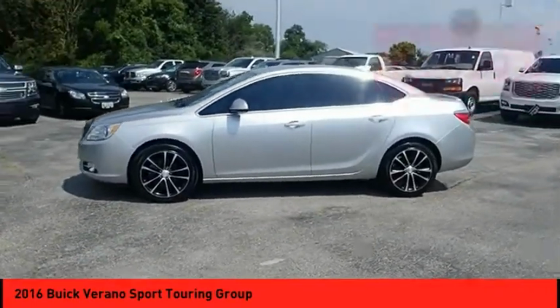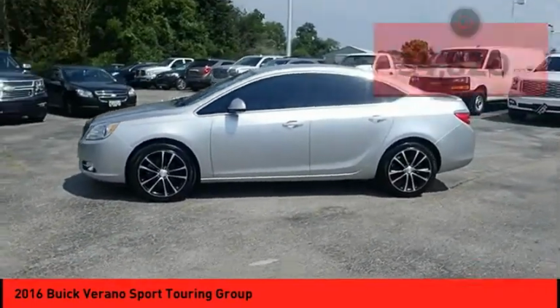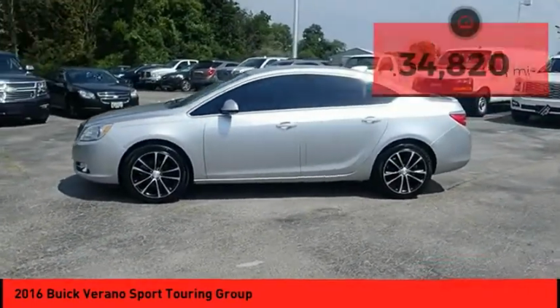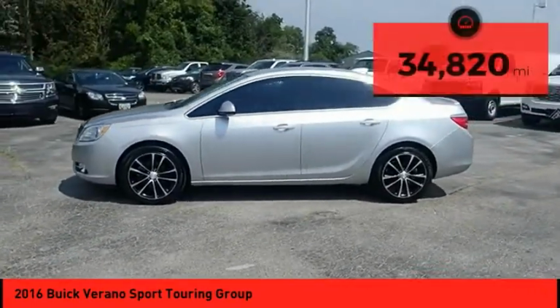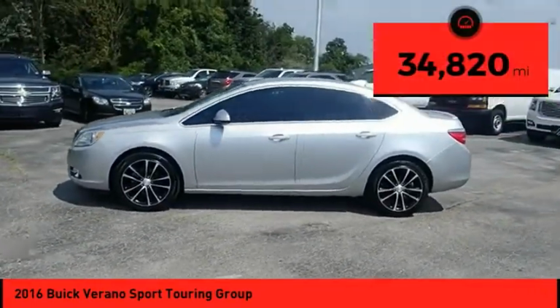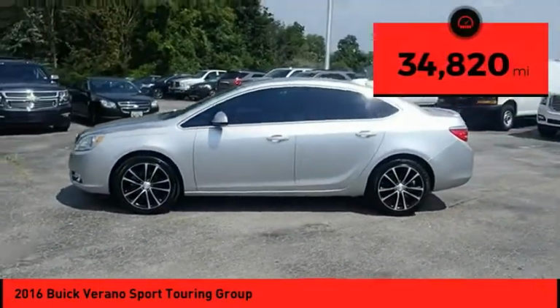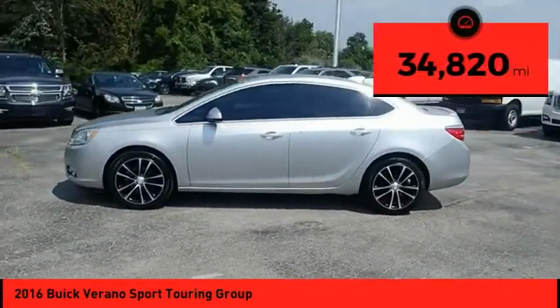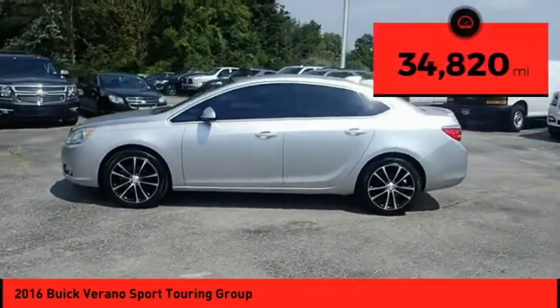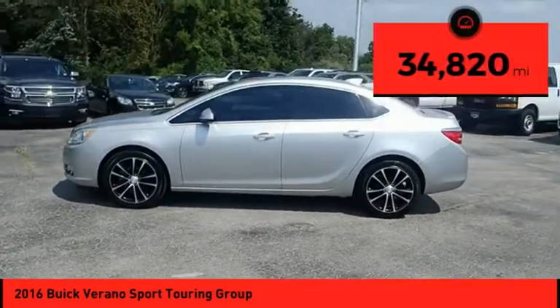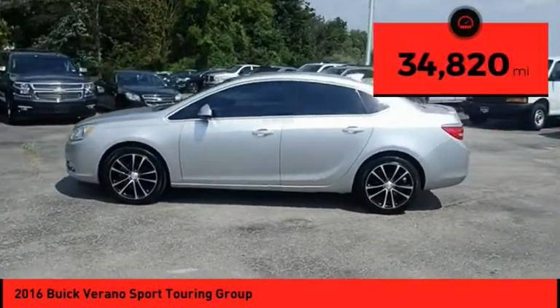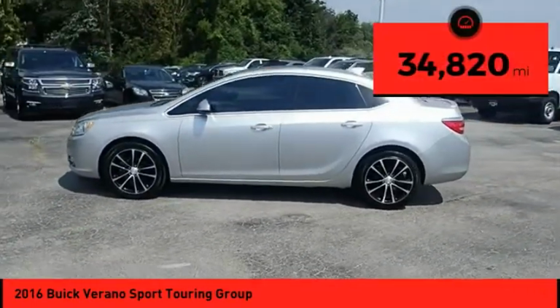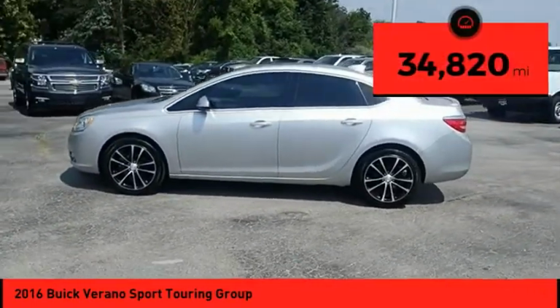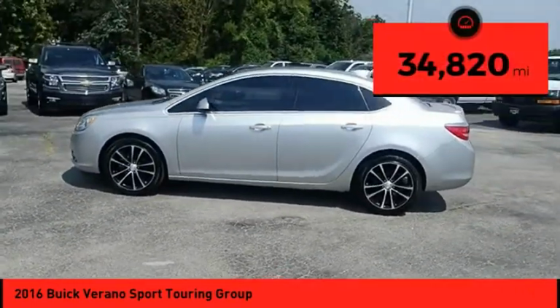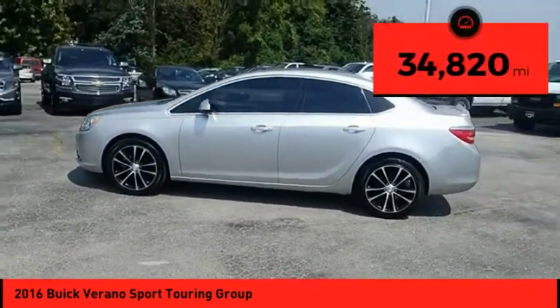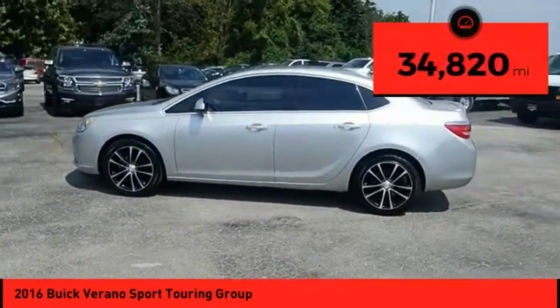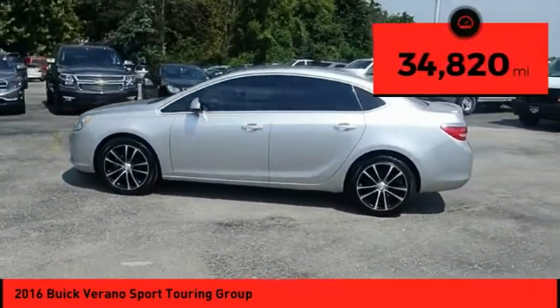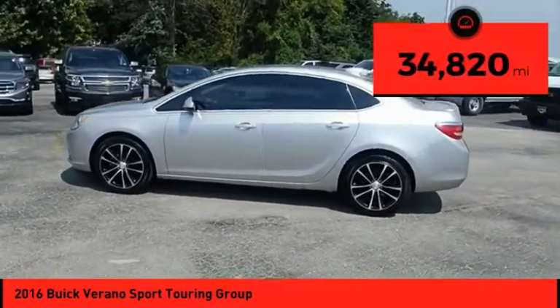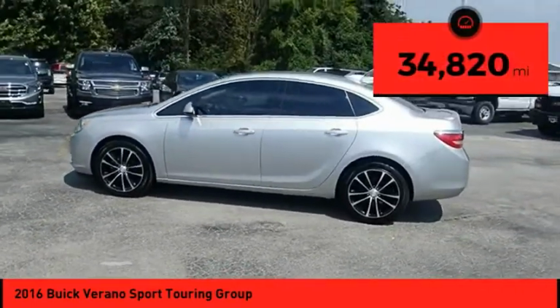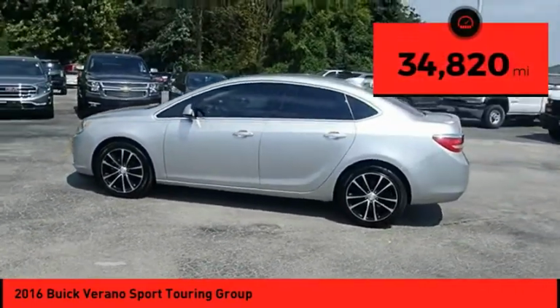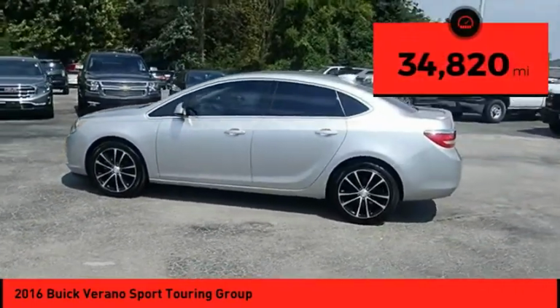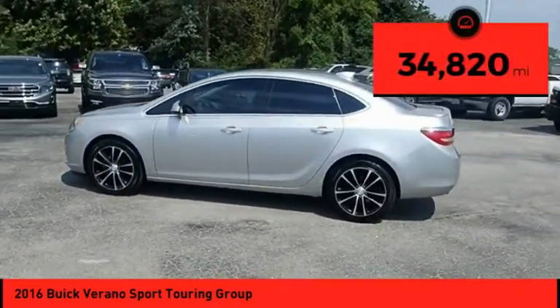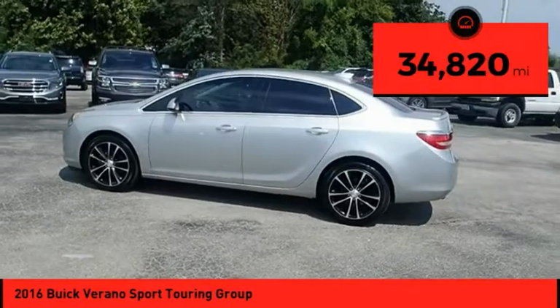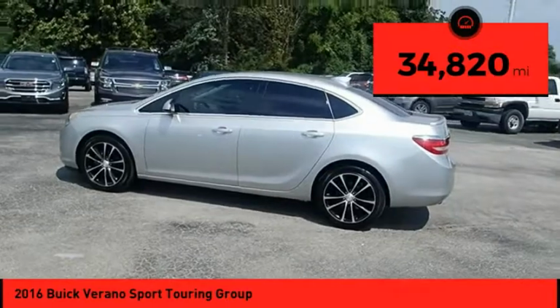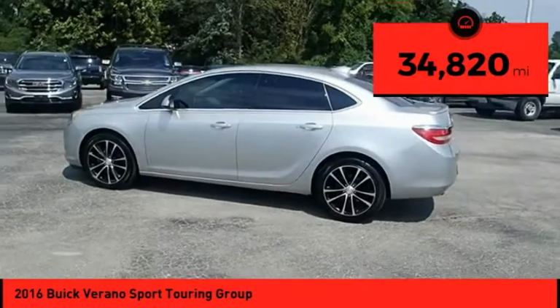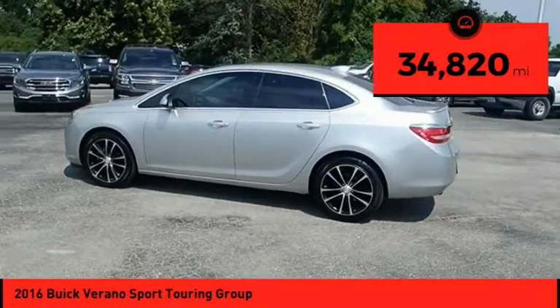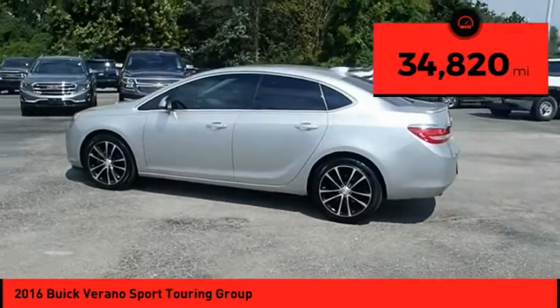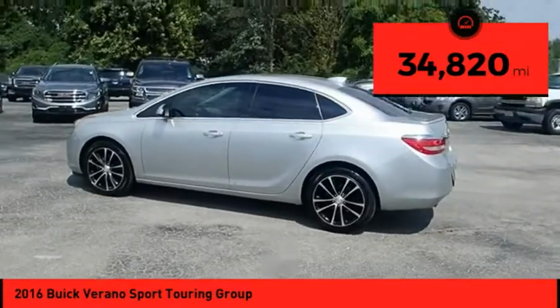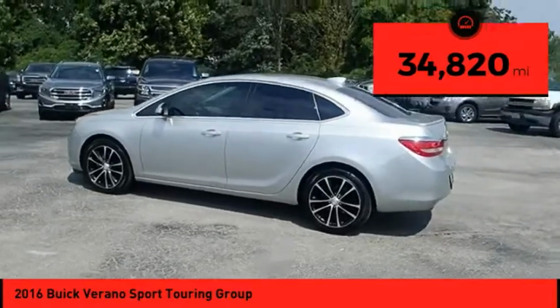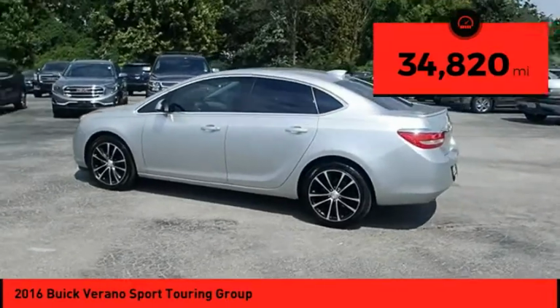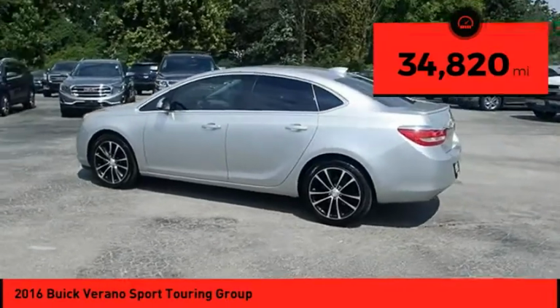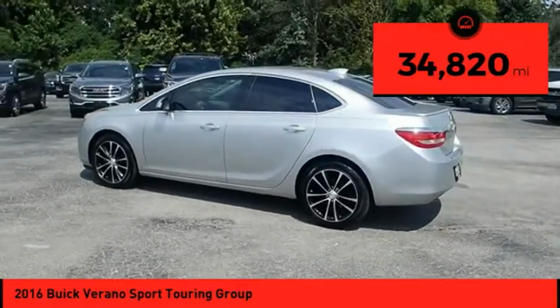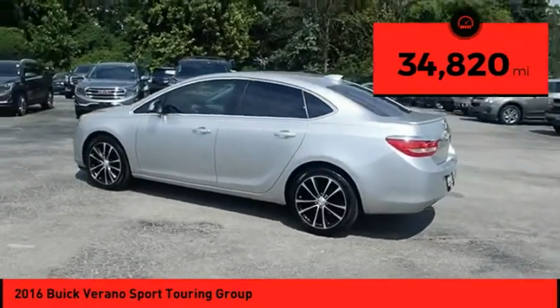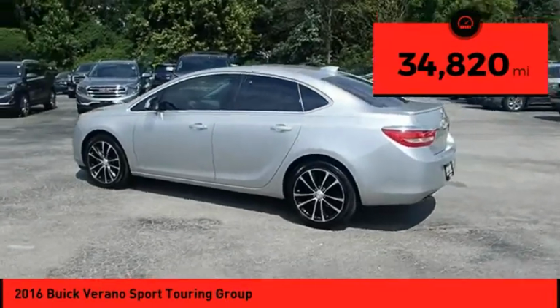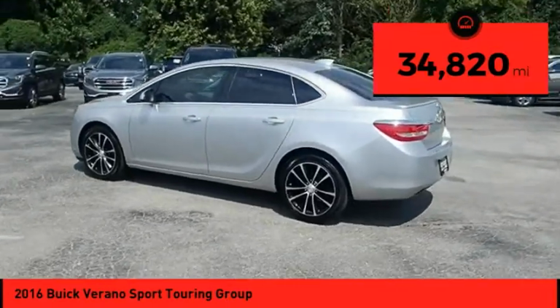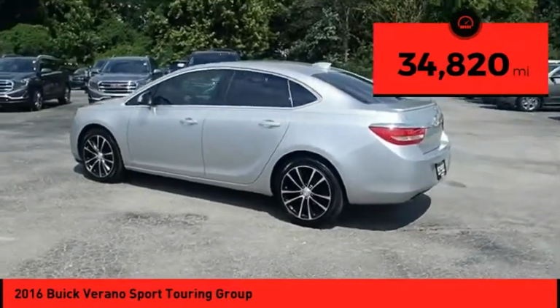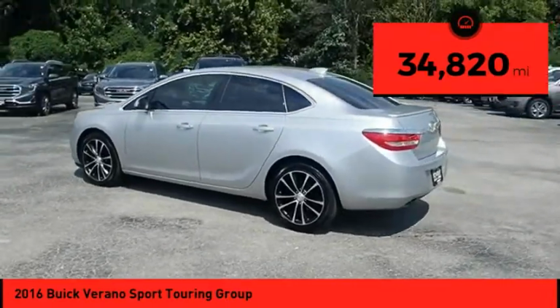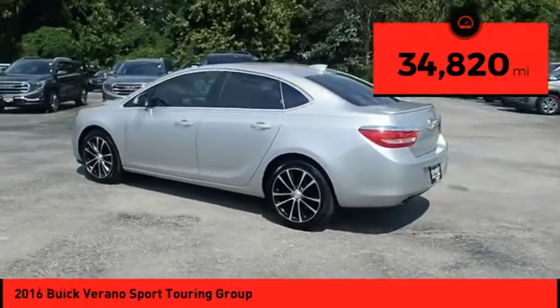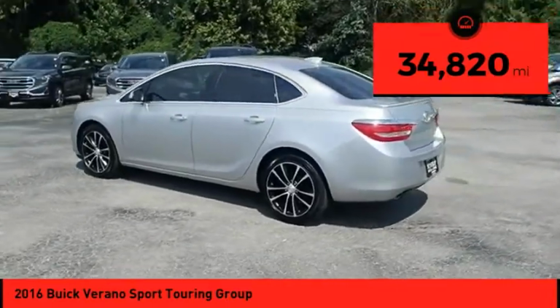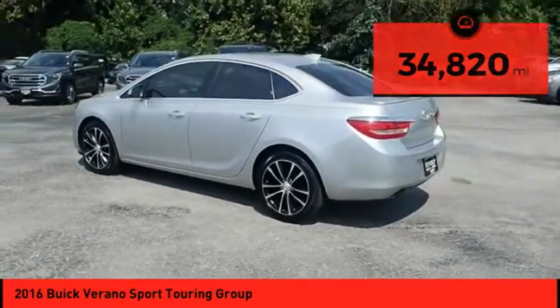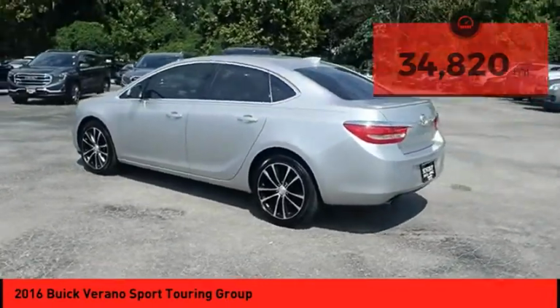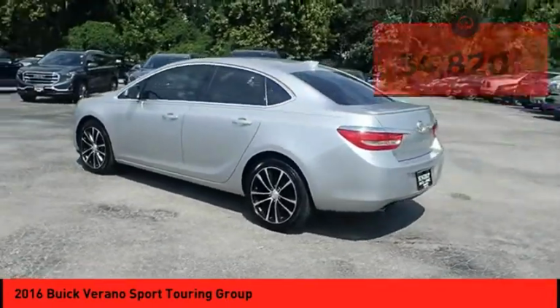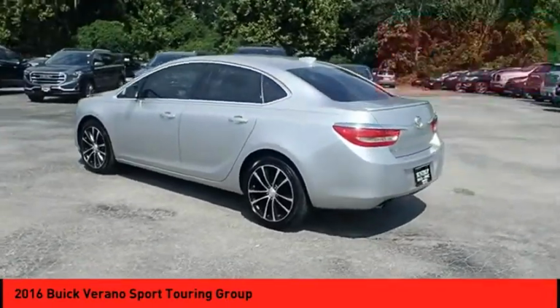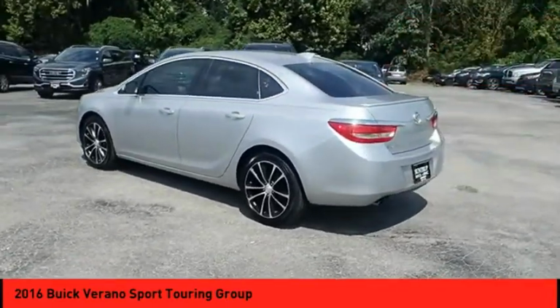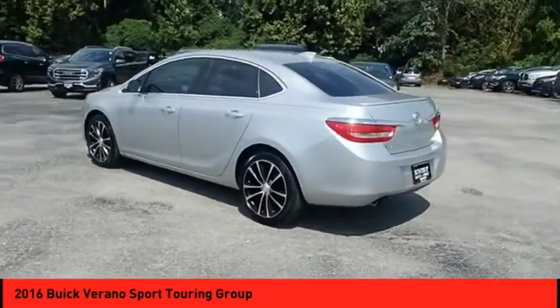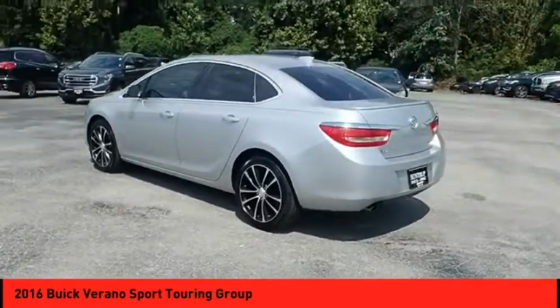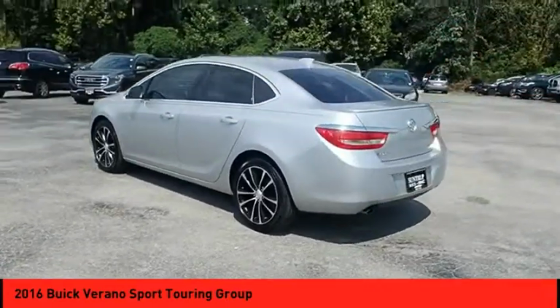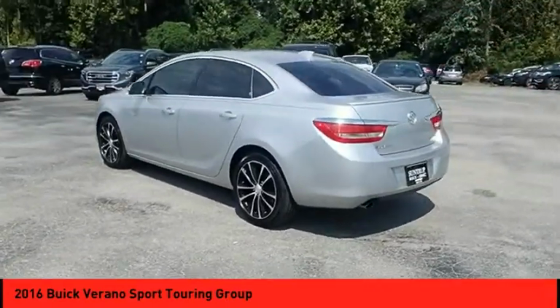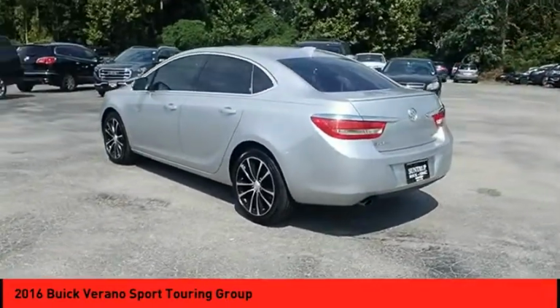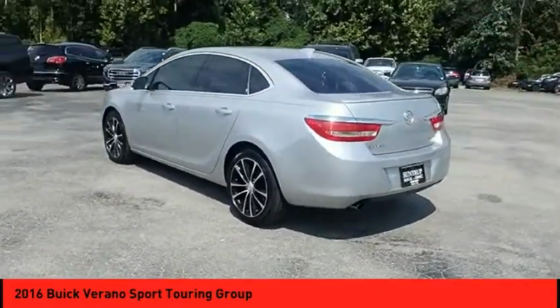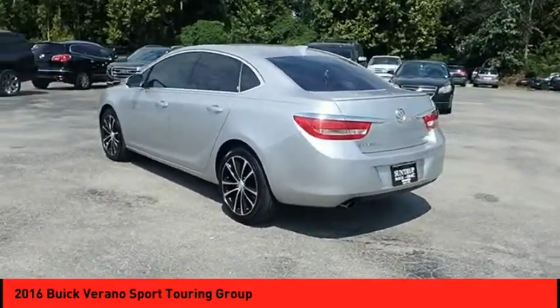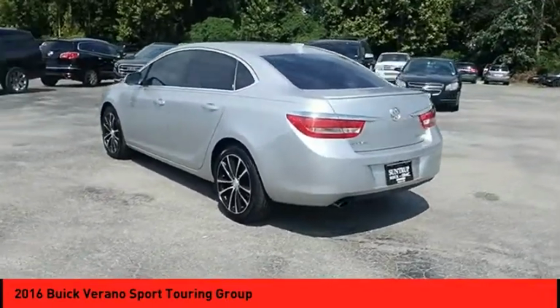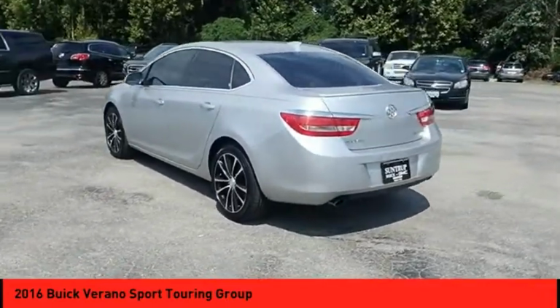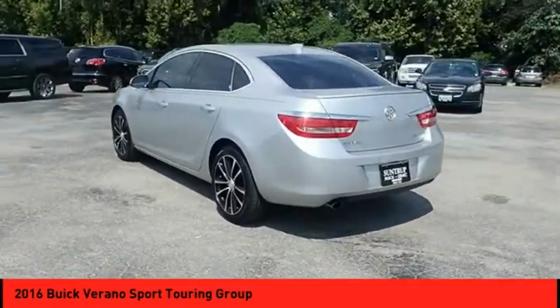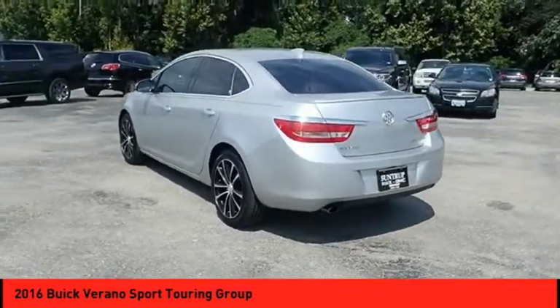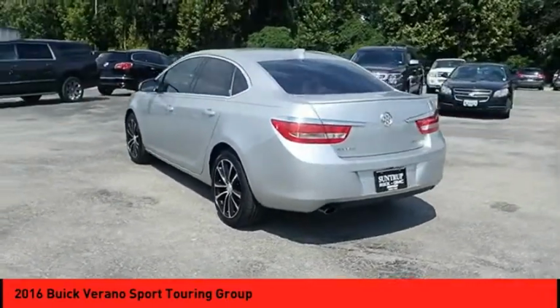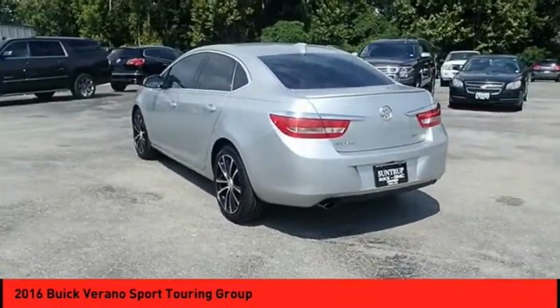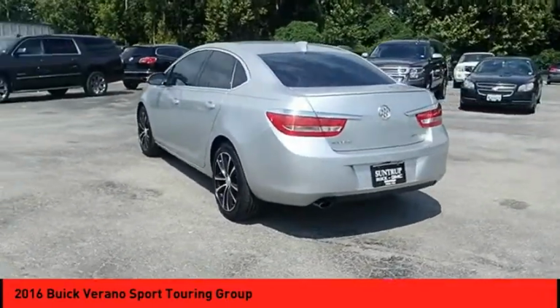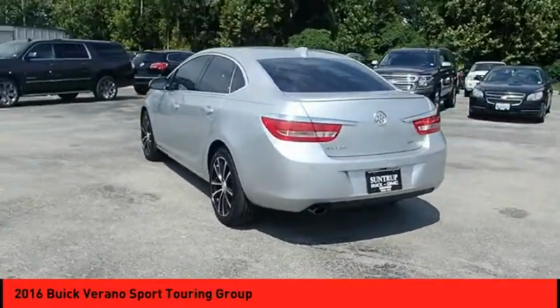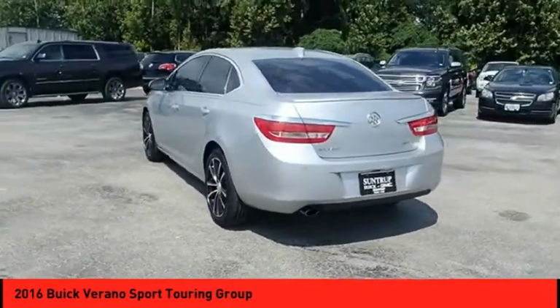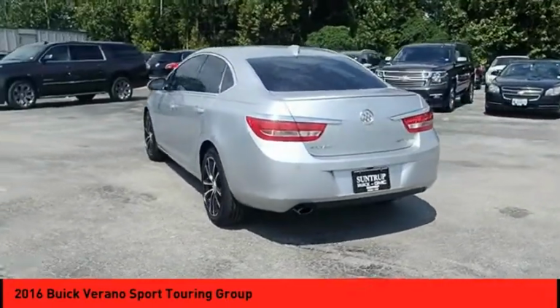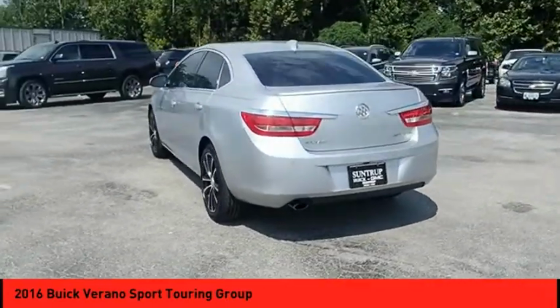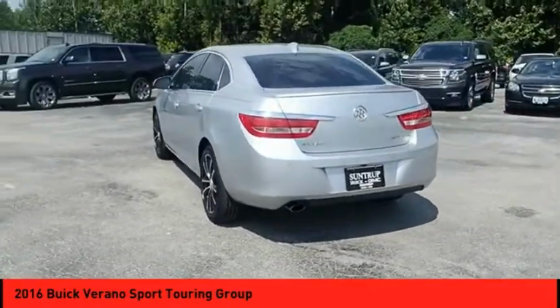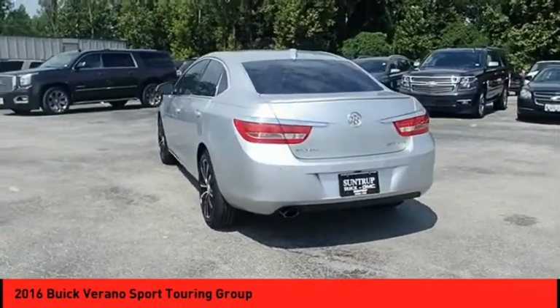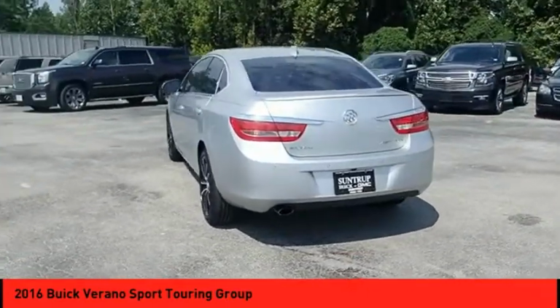This vehicle has less than 35,000 miles. Drive away with a great deal on this vehicle. Call or stop in today.